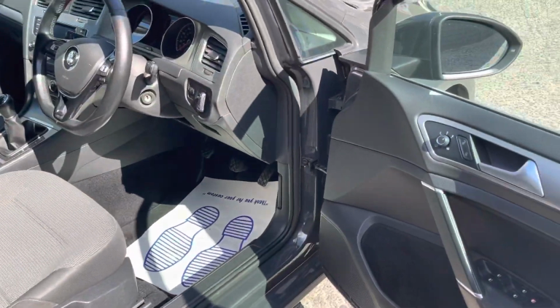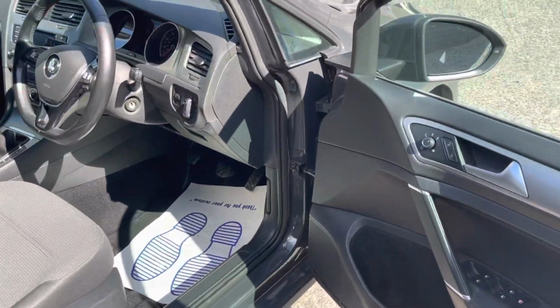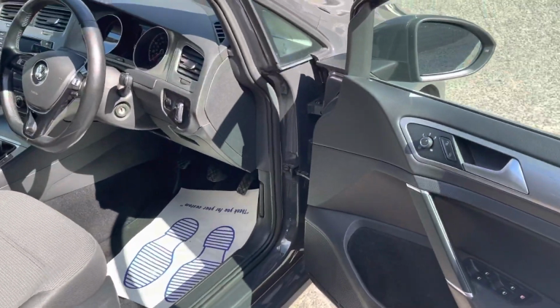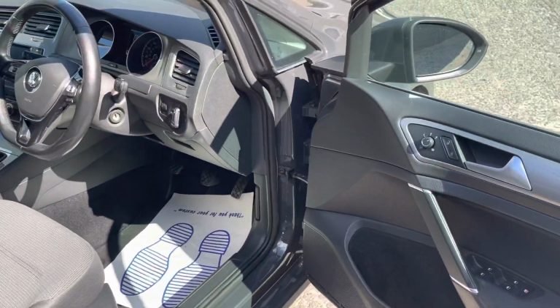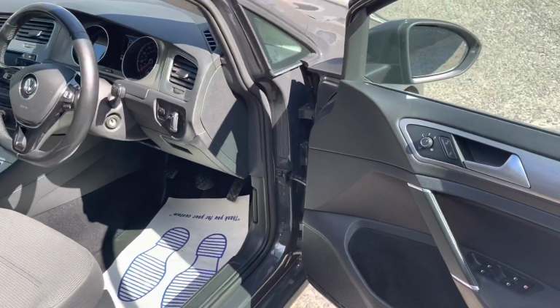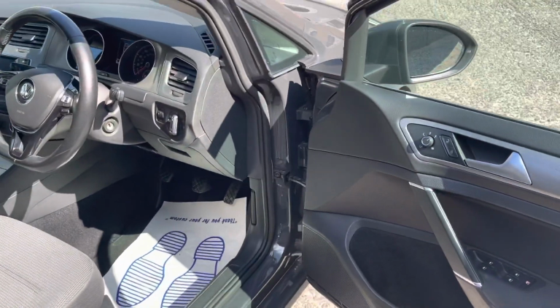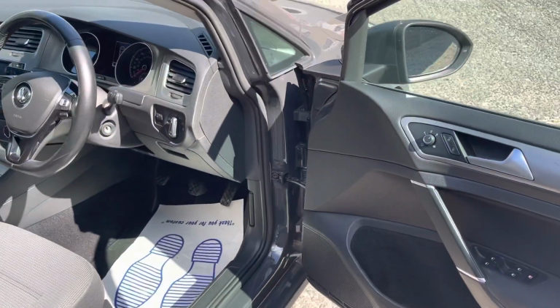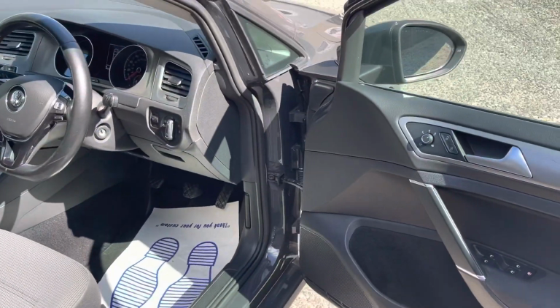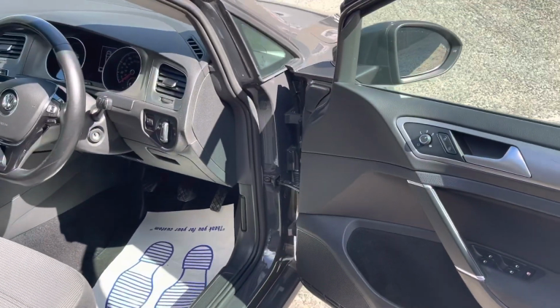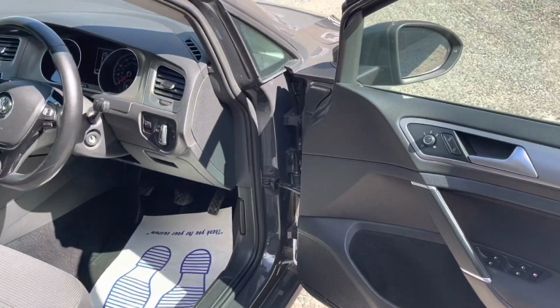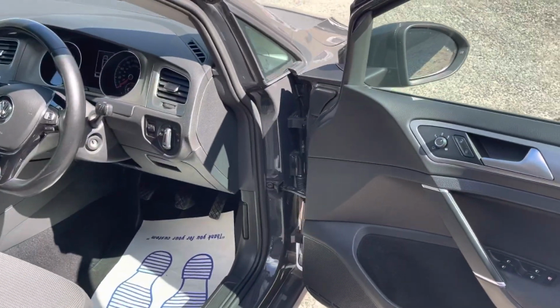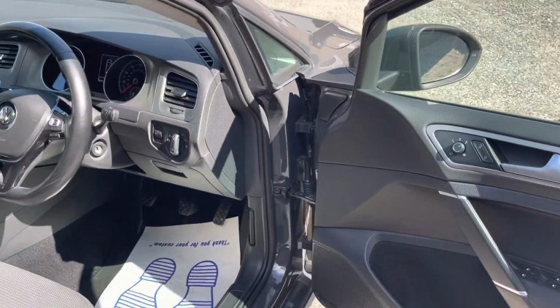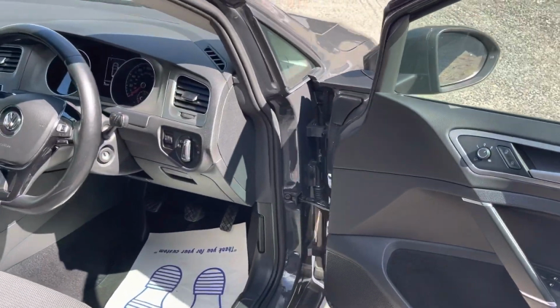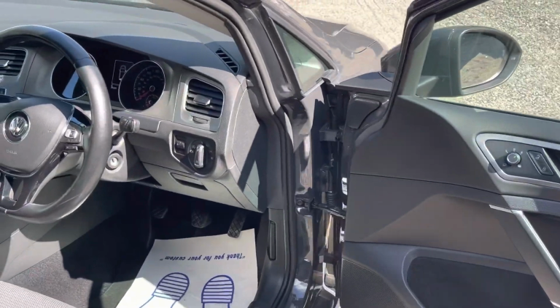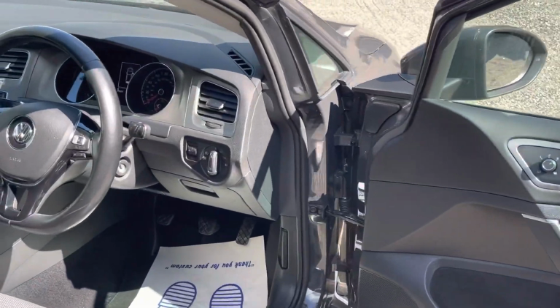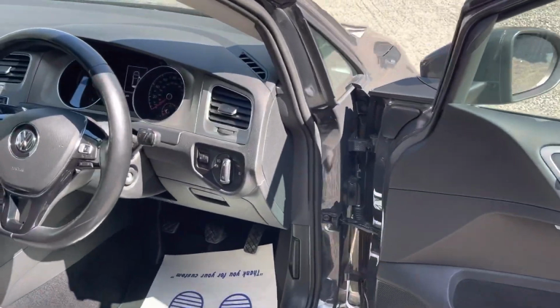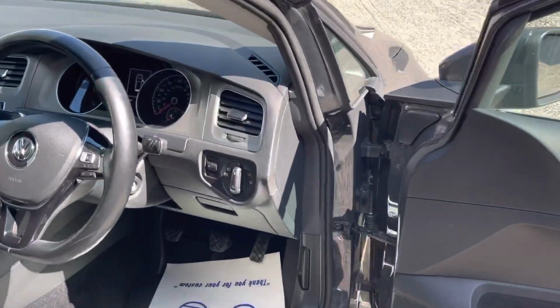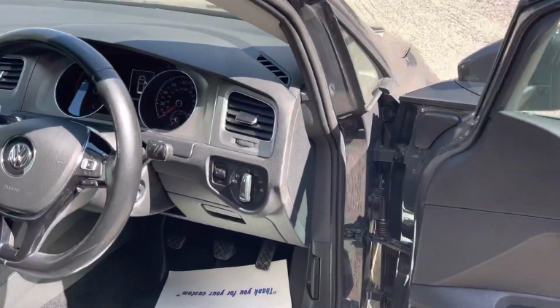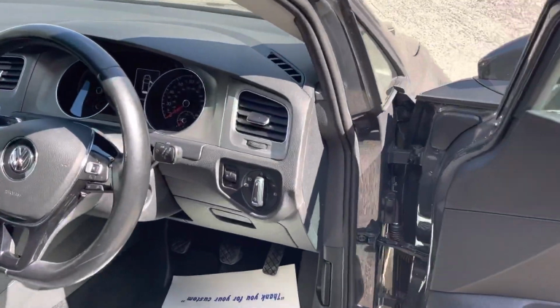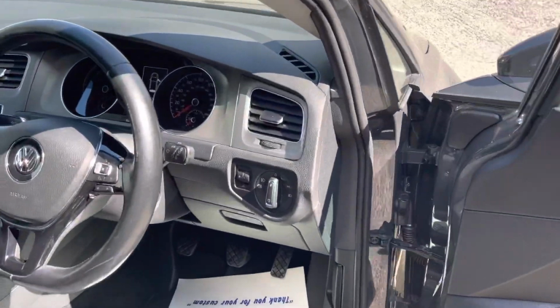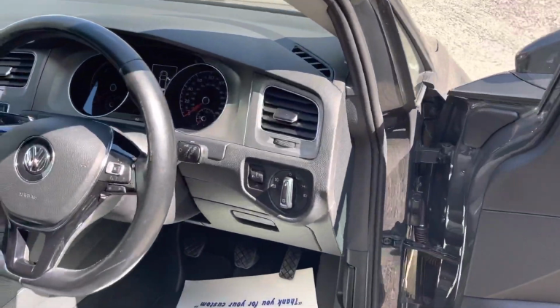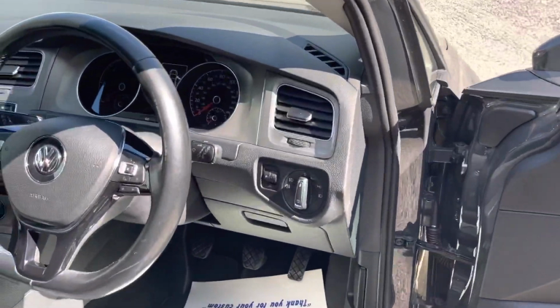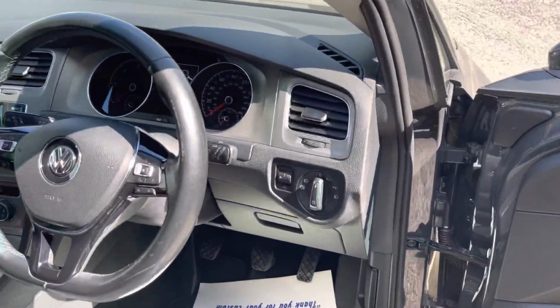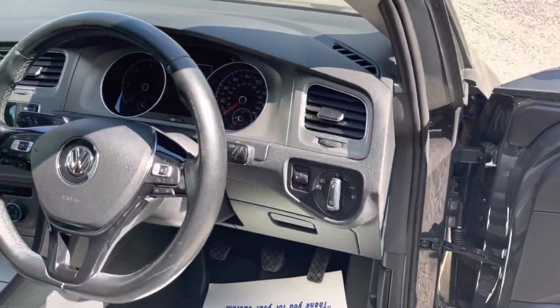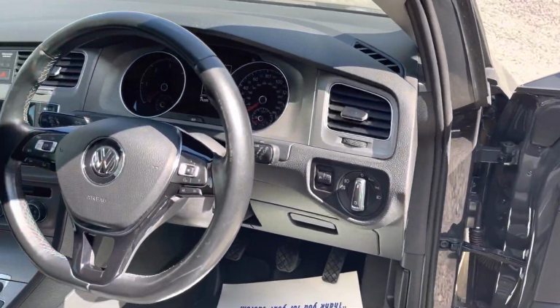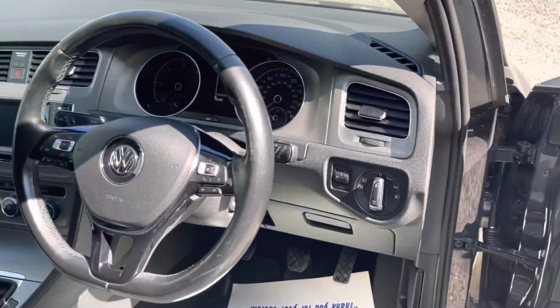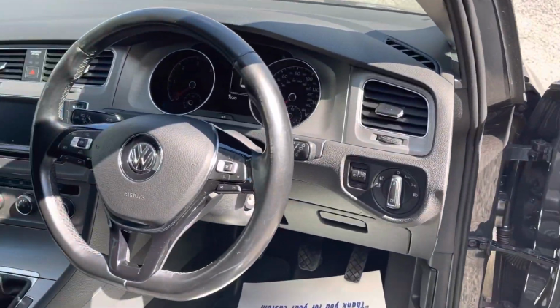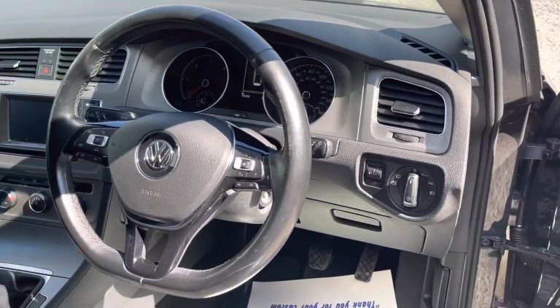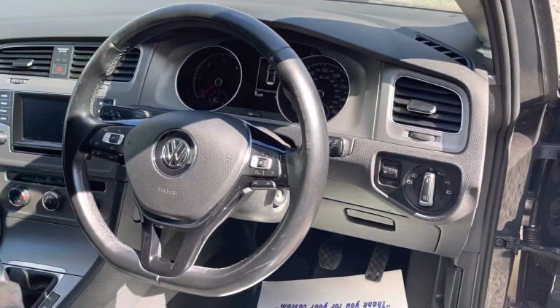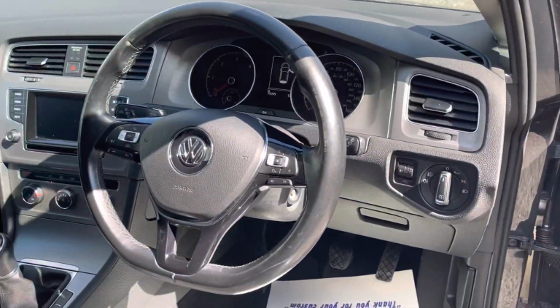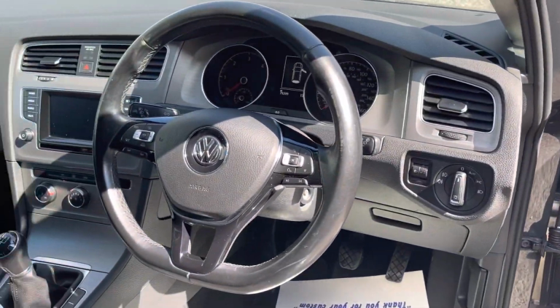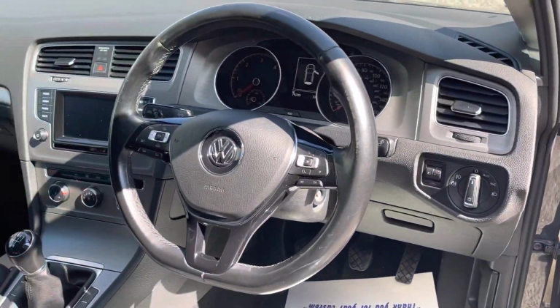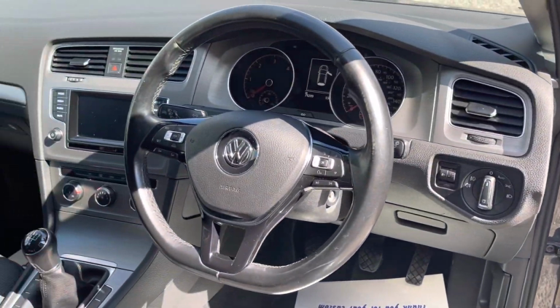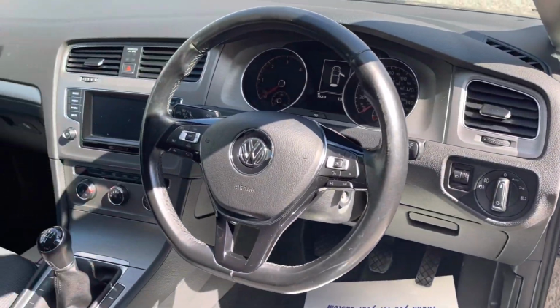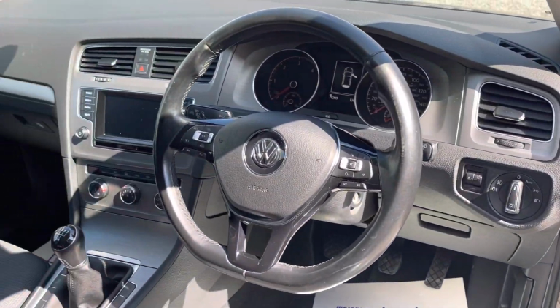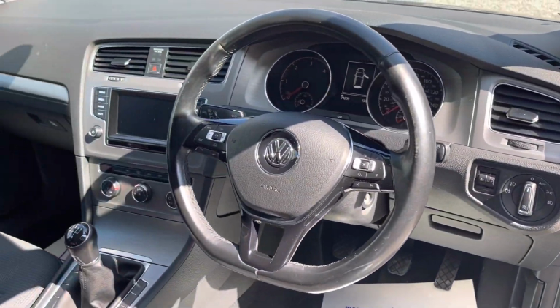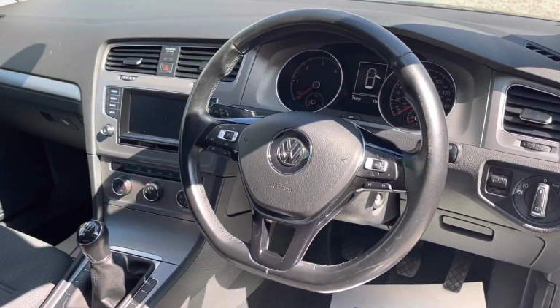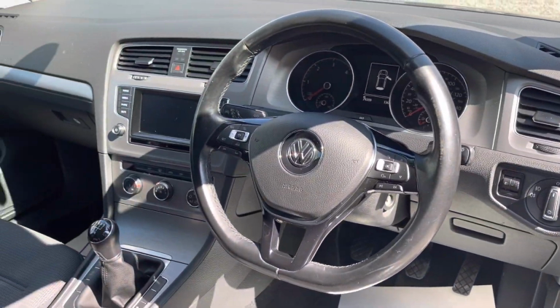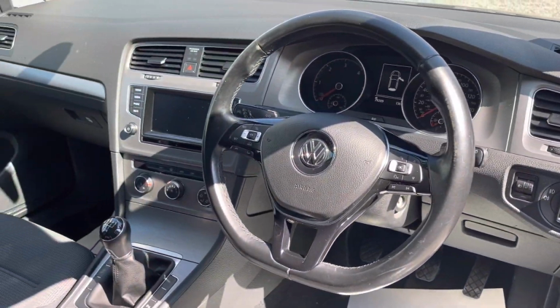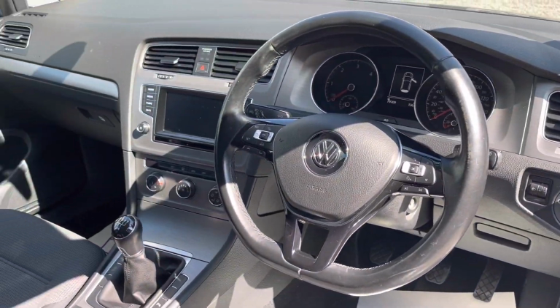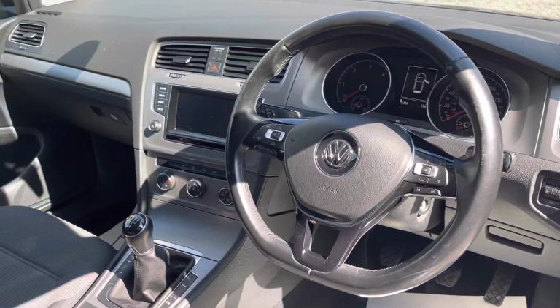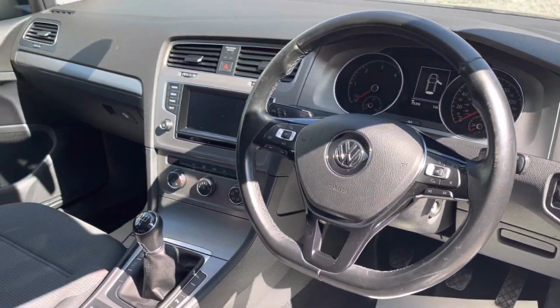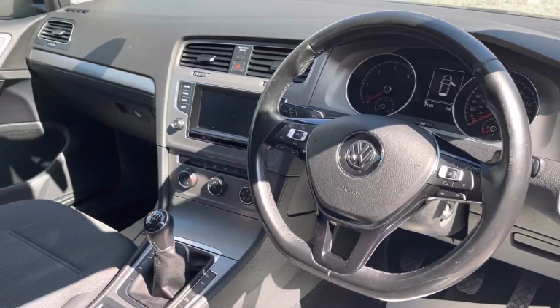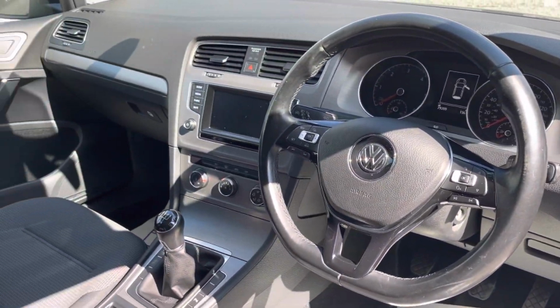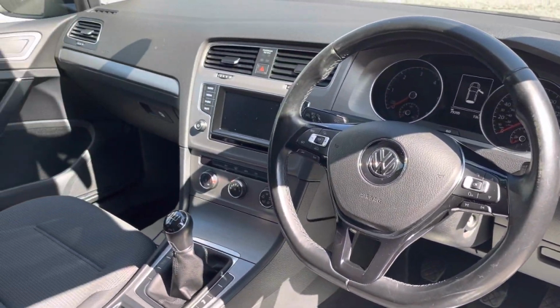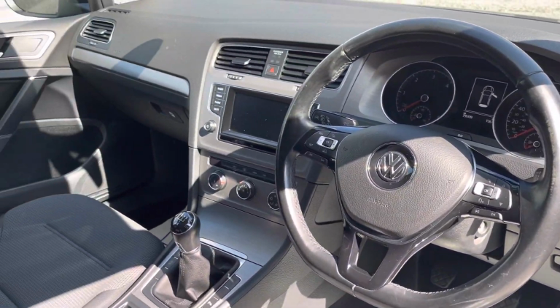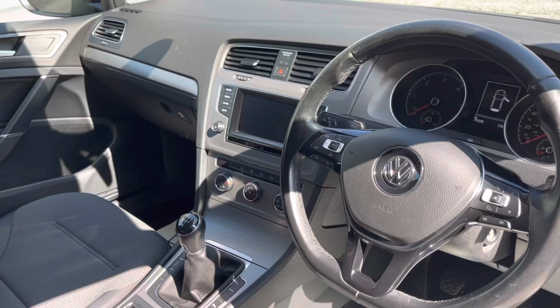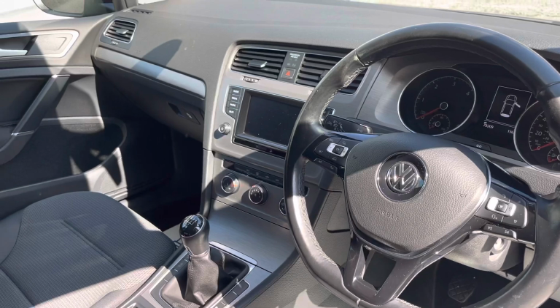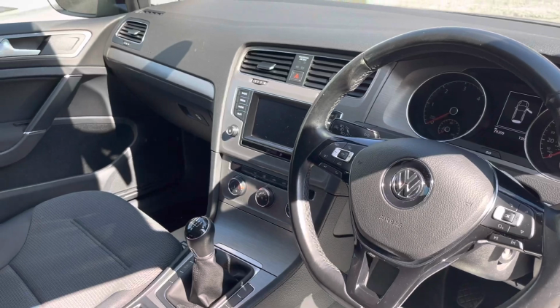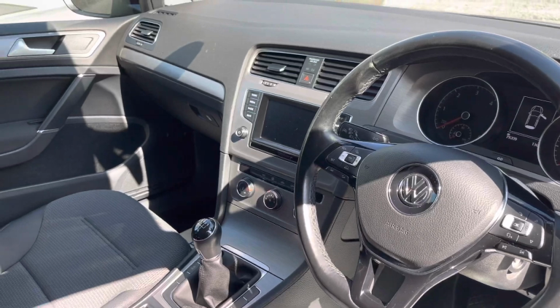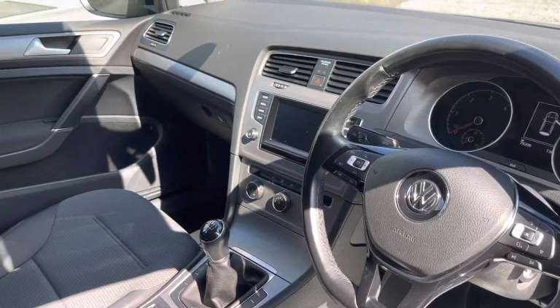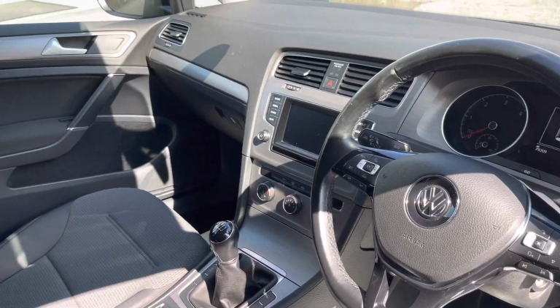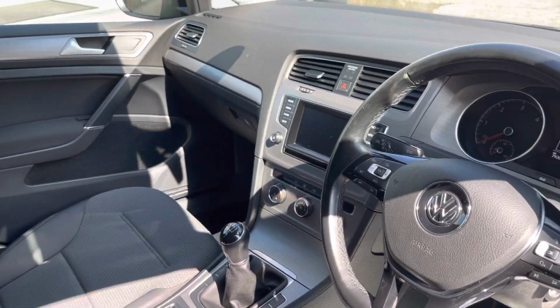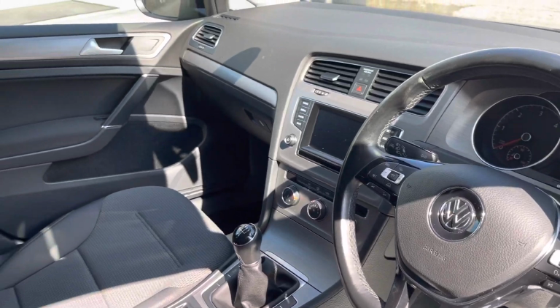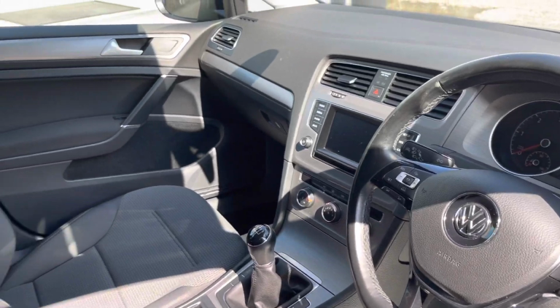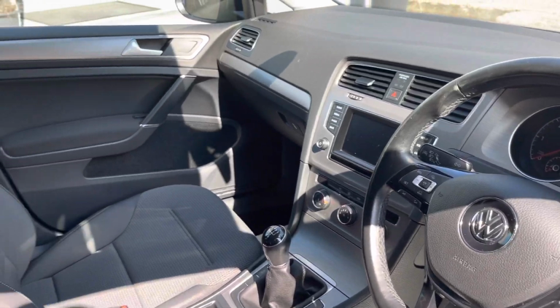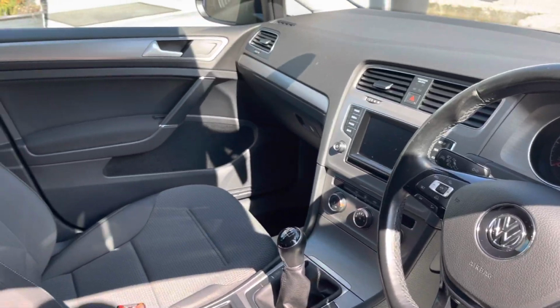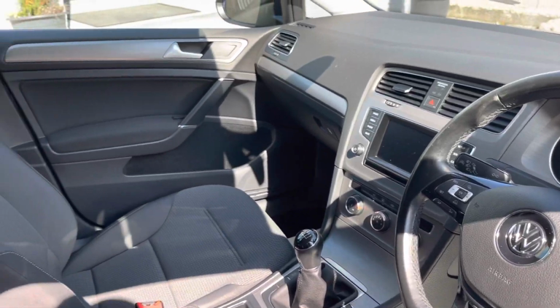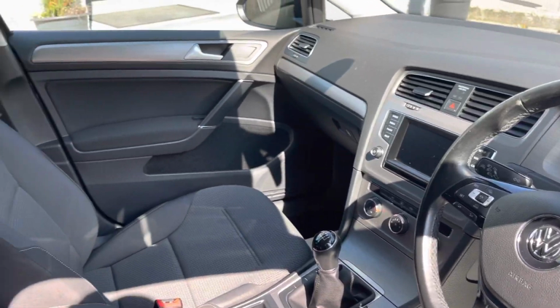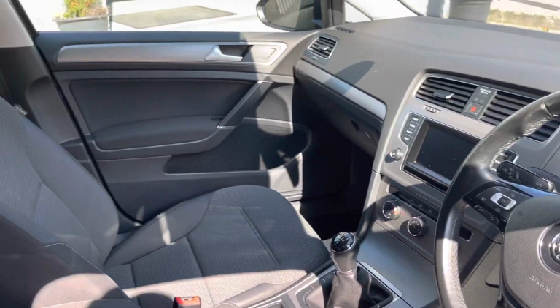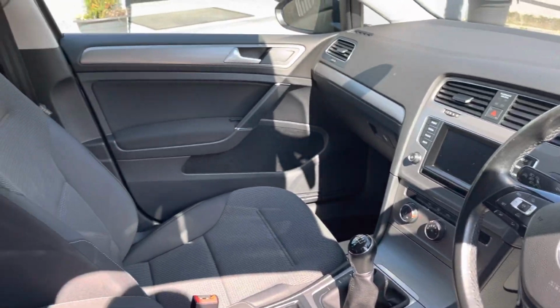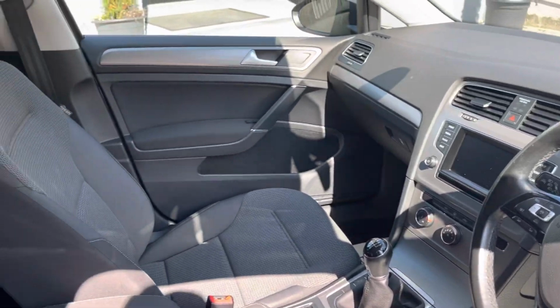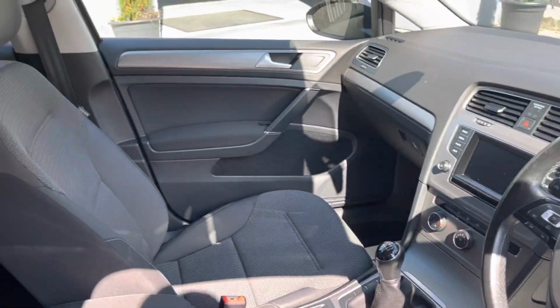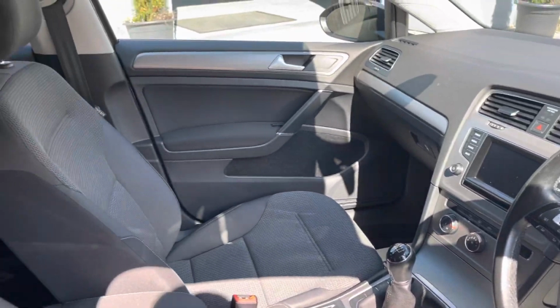You also have auto lights, auto wipers, and rear parking sensors.